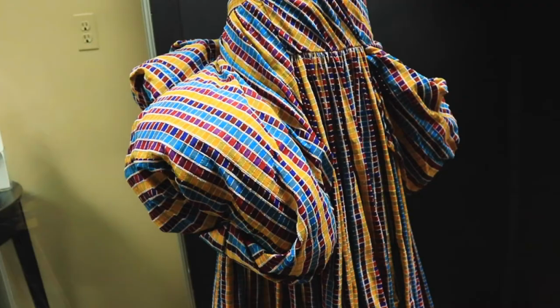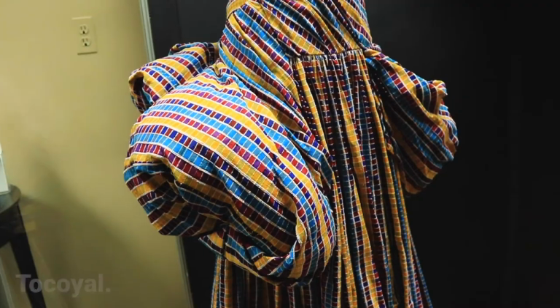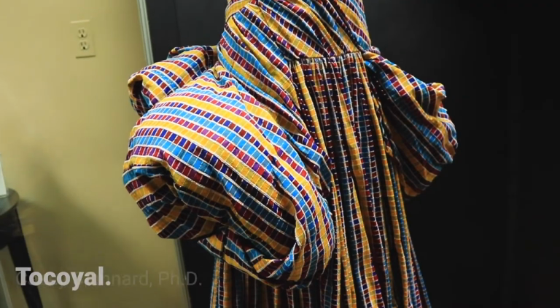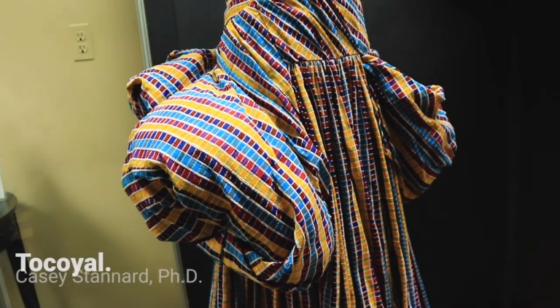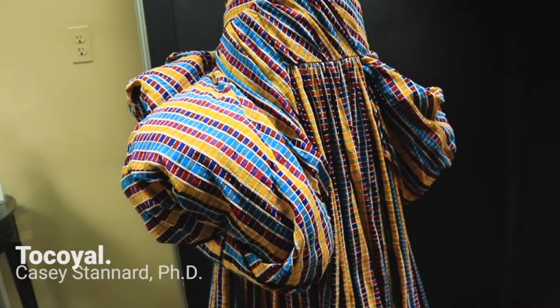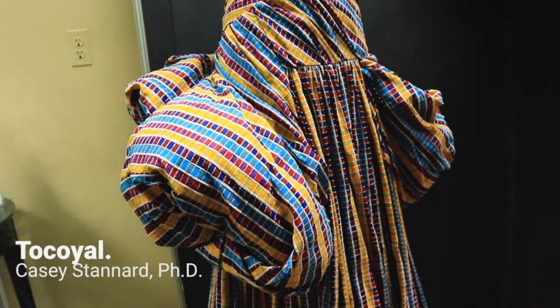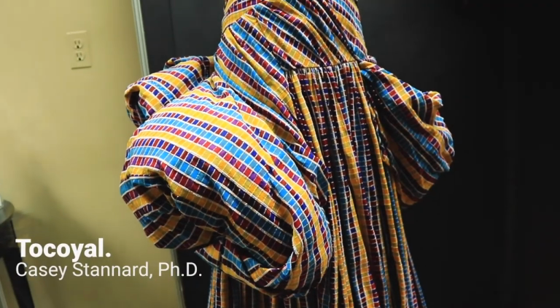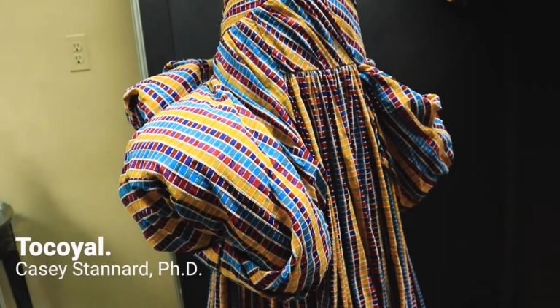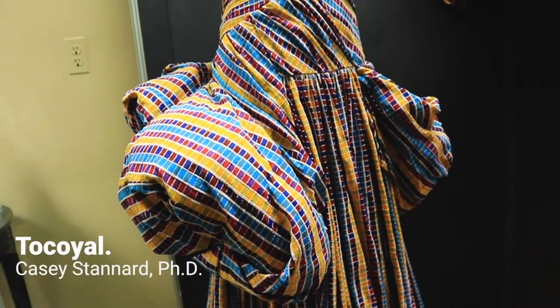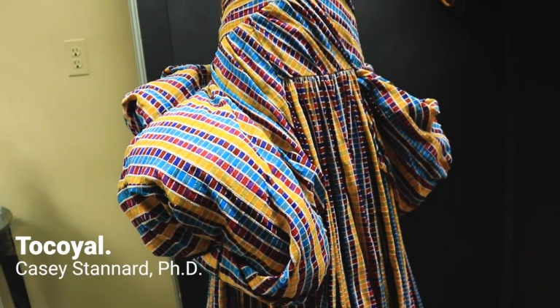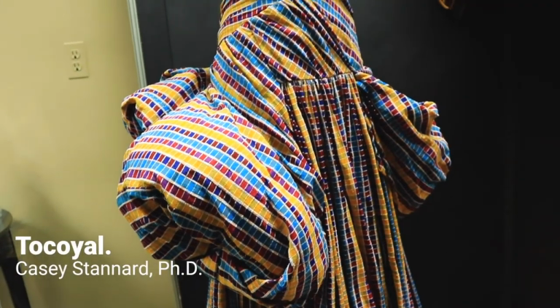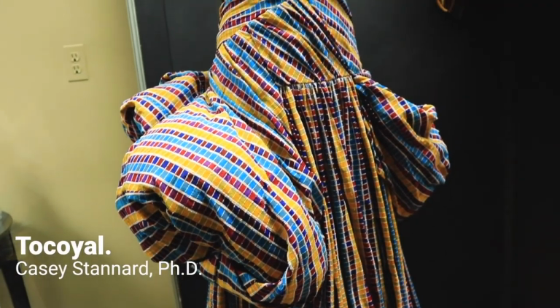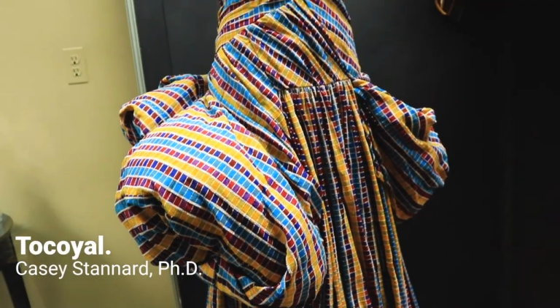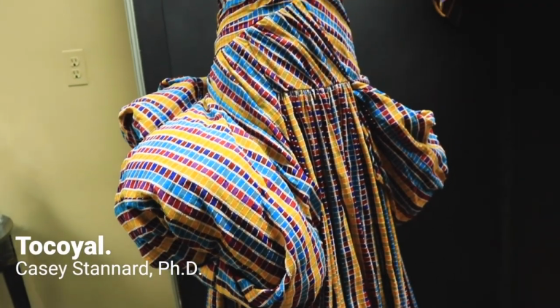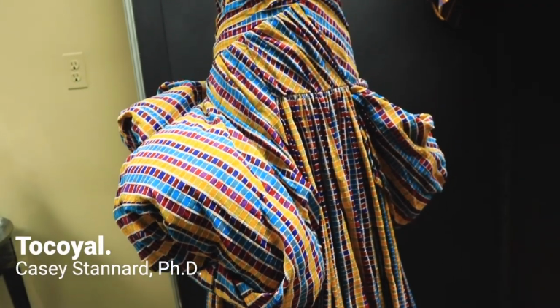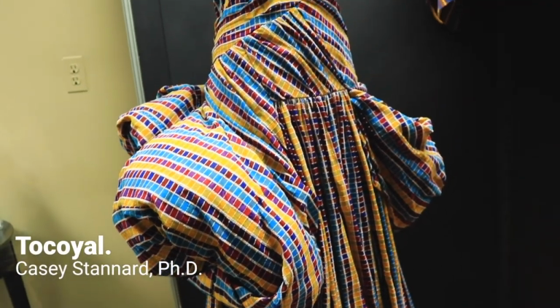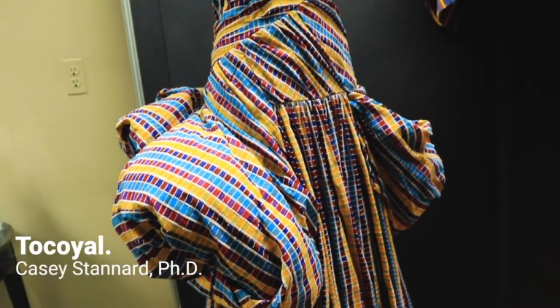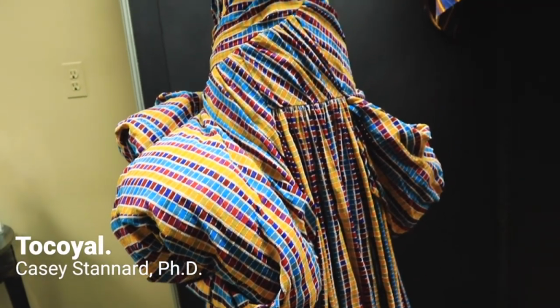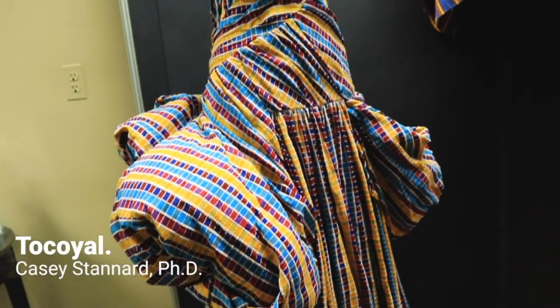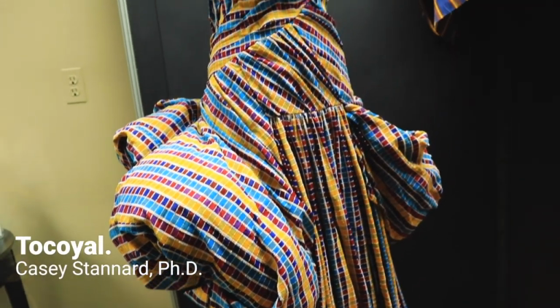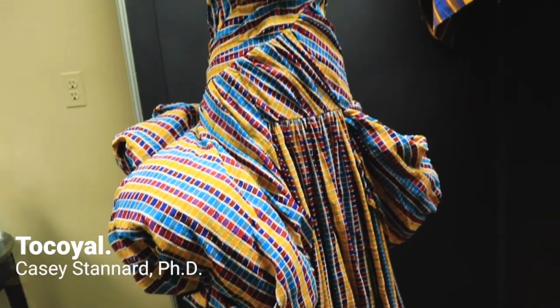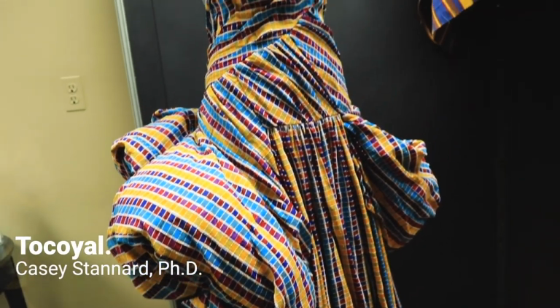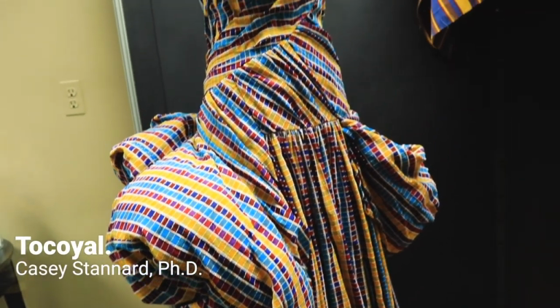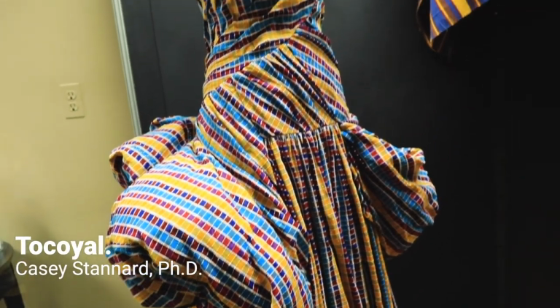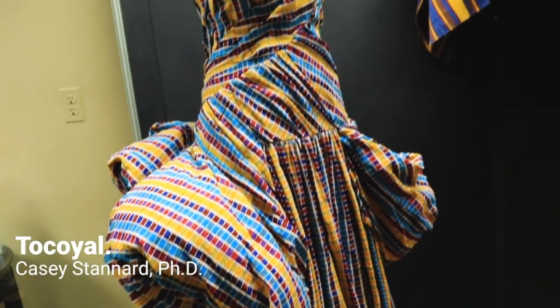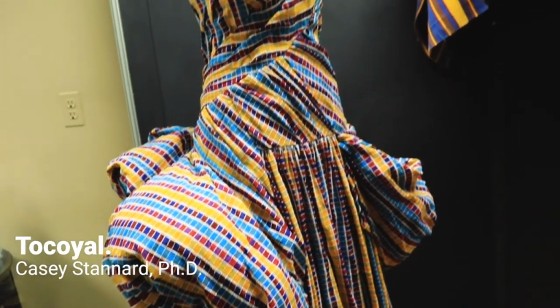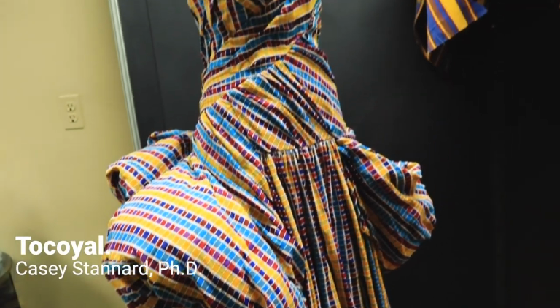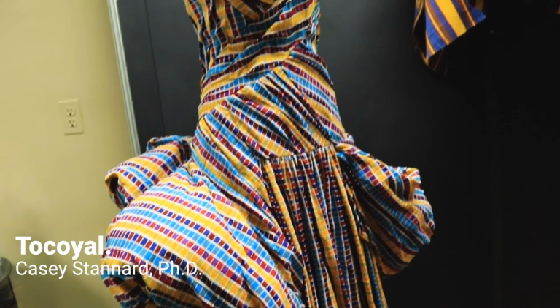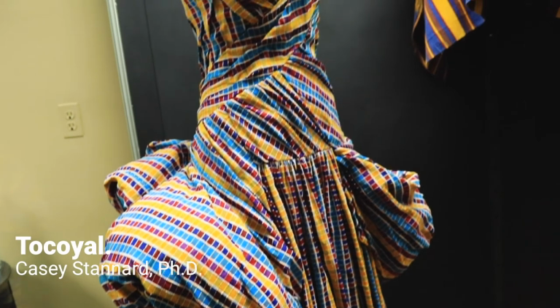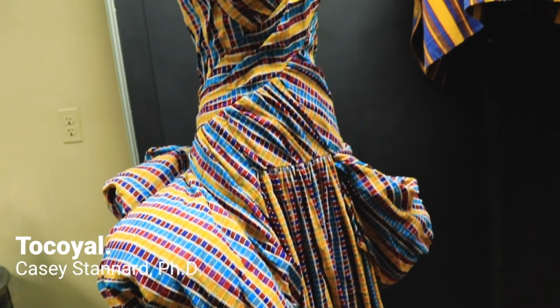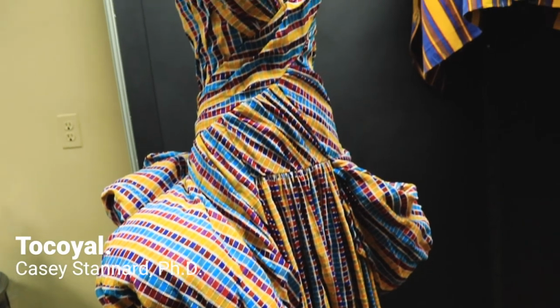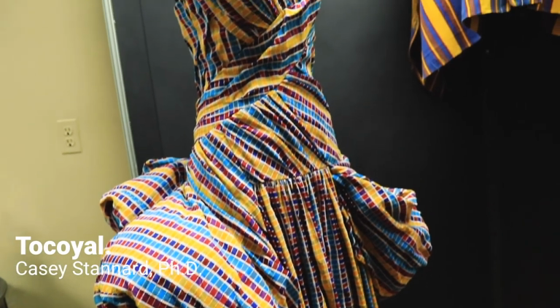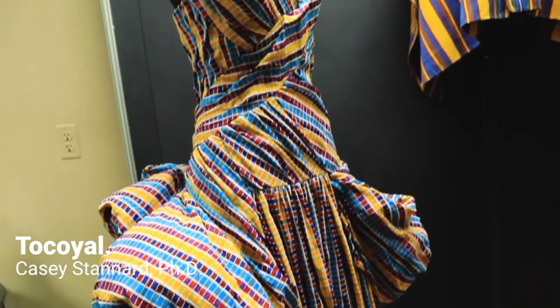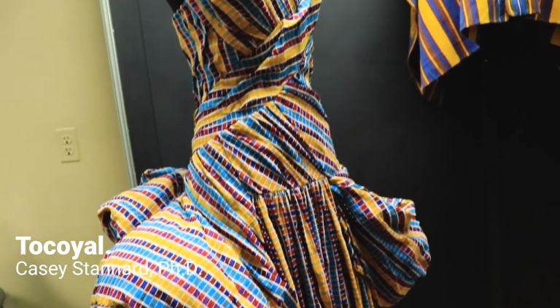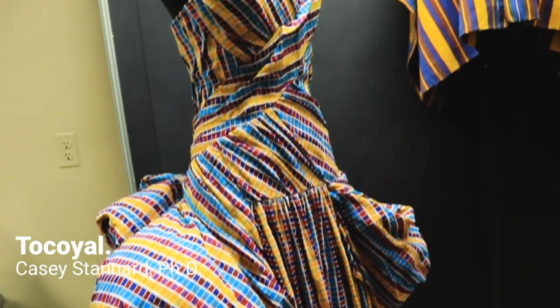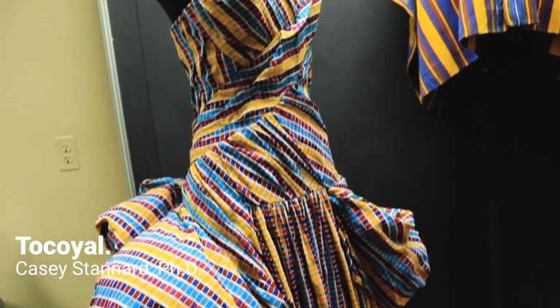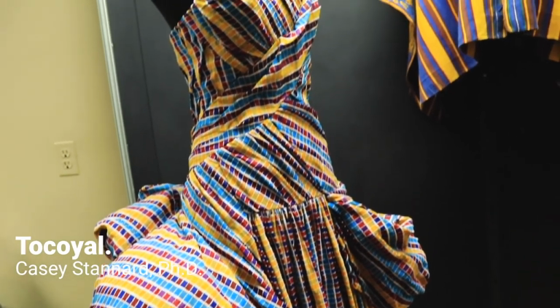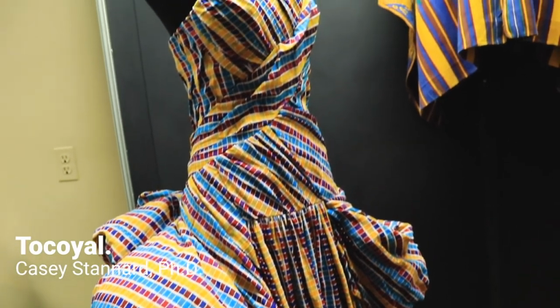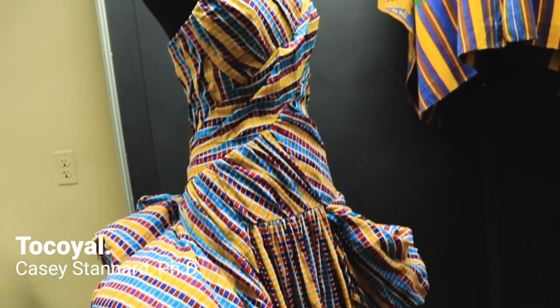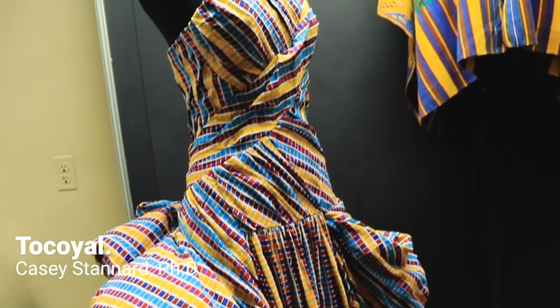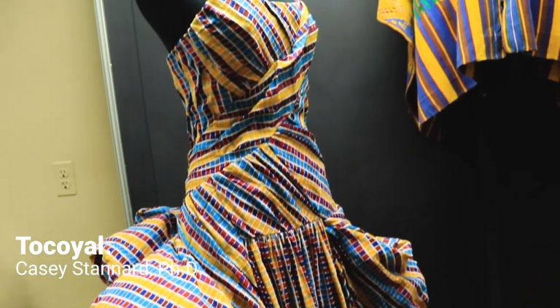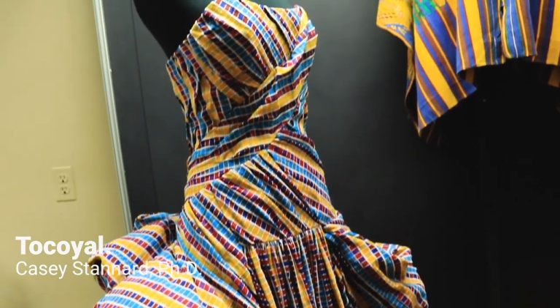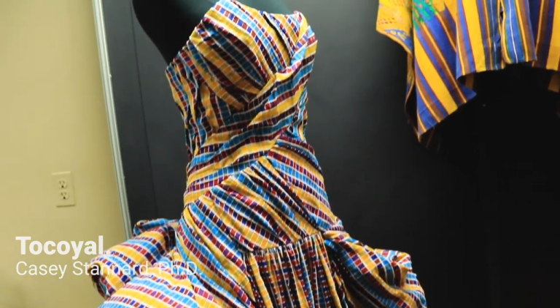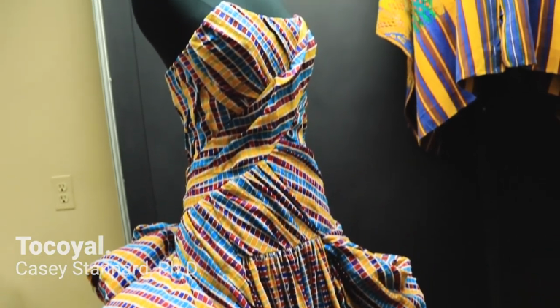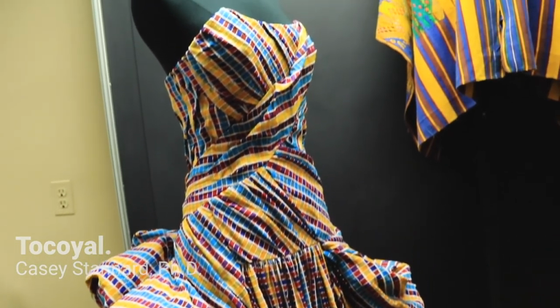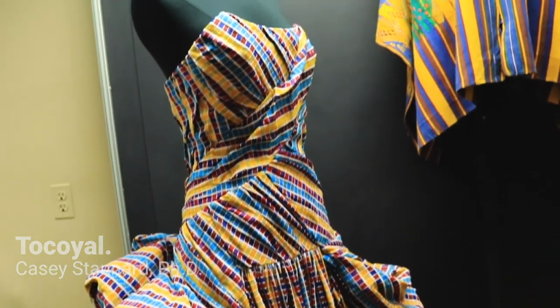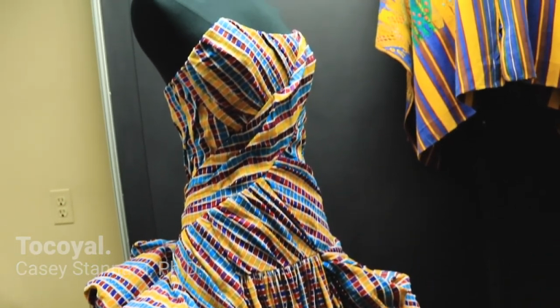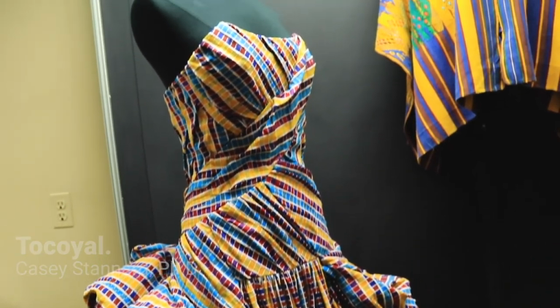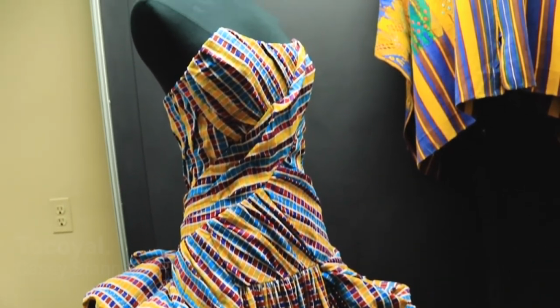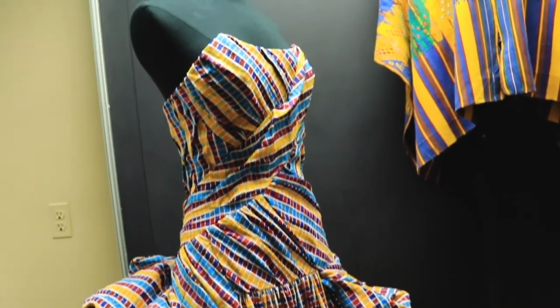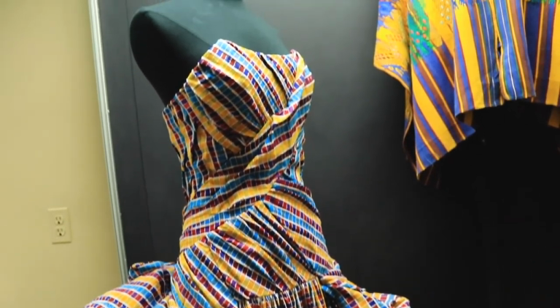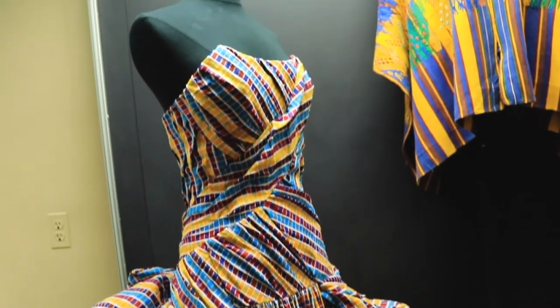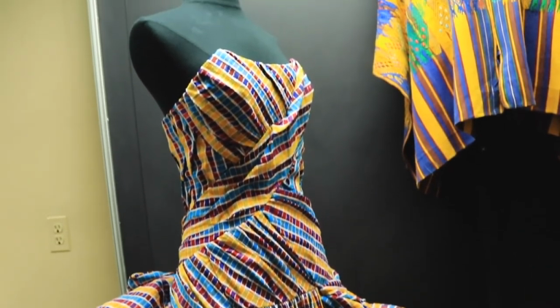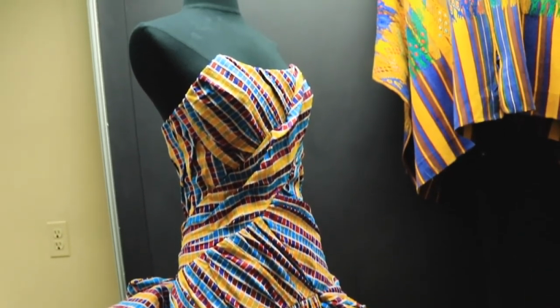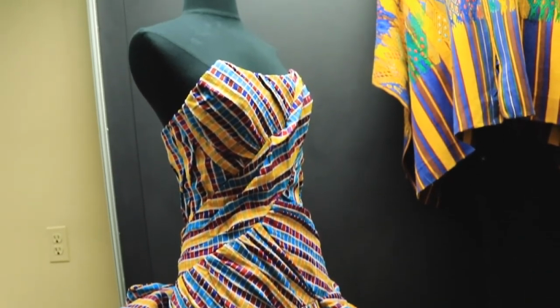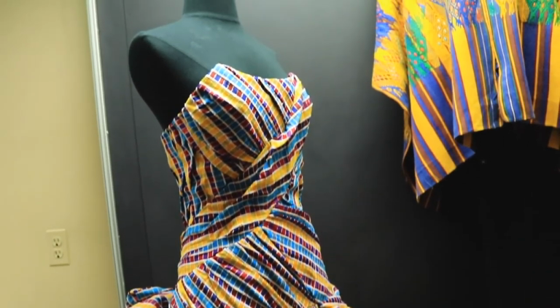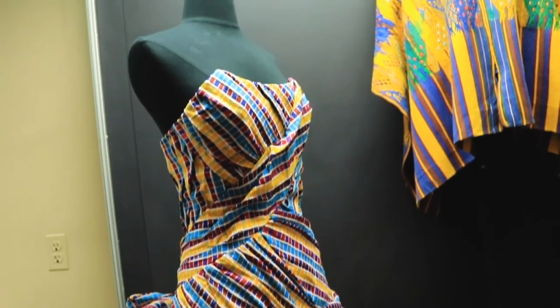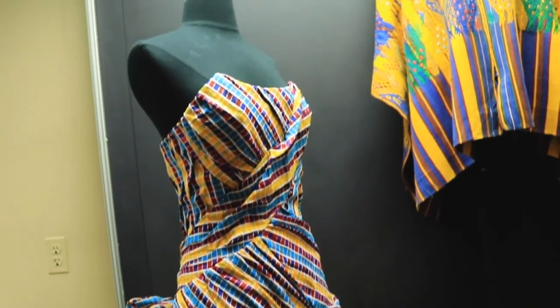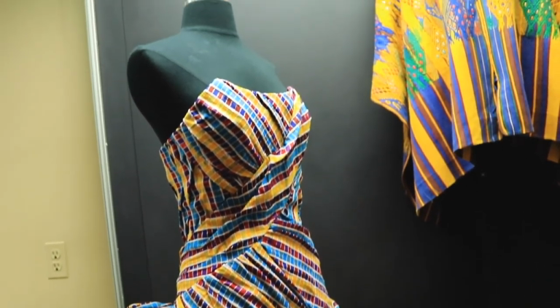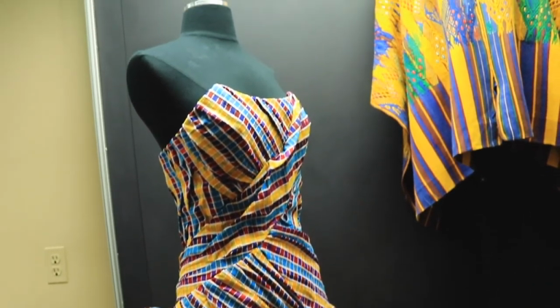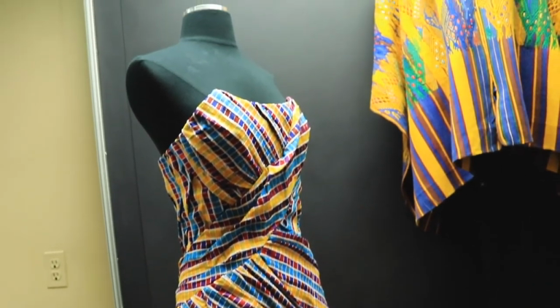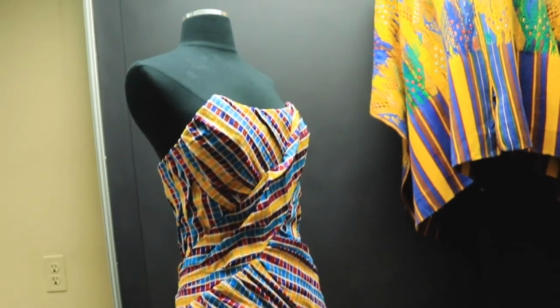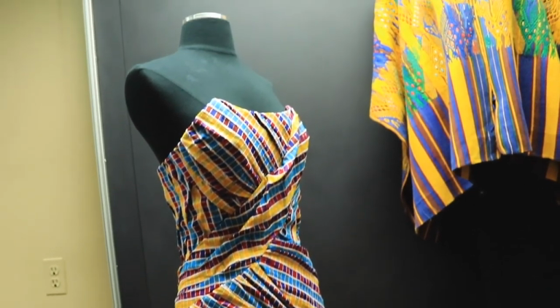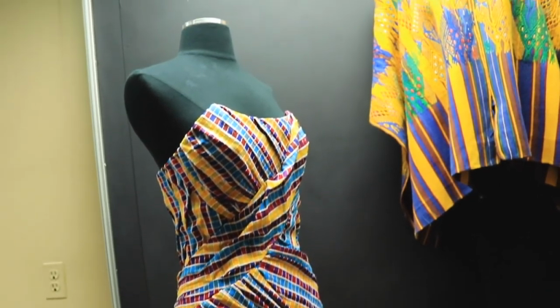This piece here is actually my piece, and I was interested in the traditional headdresses as well as the colors of the textiles.